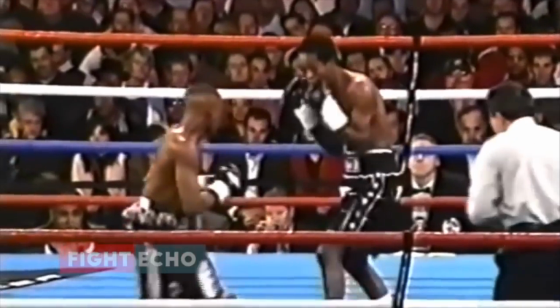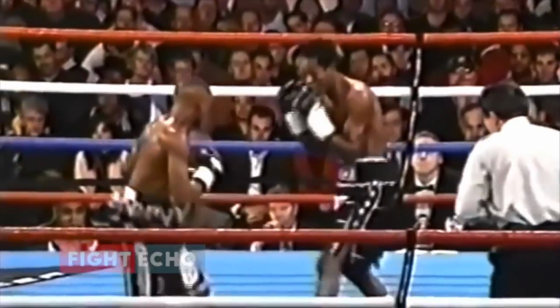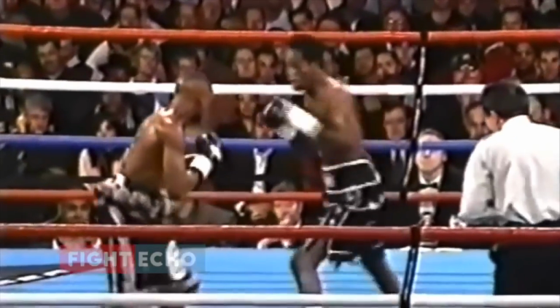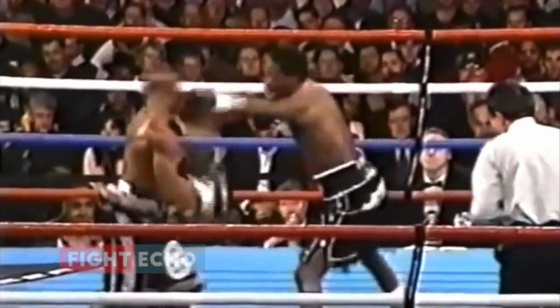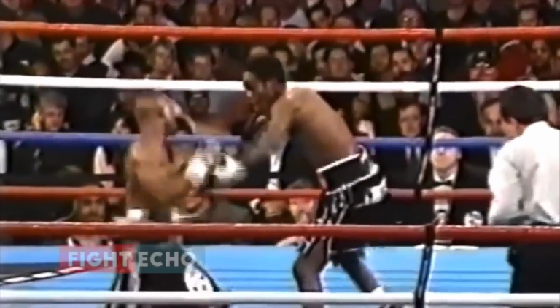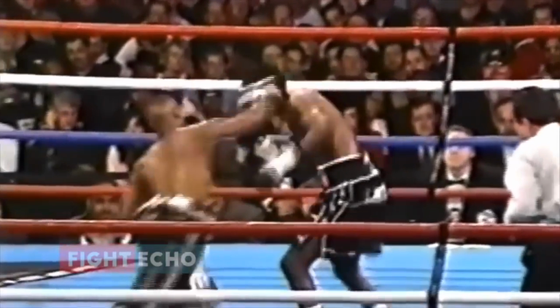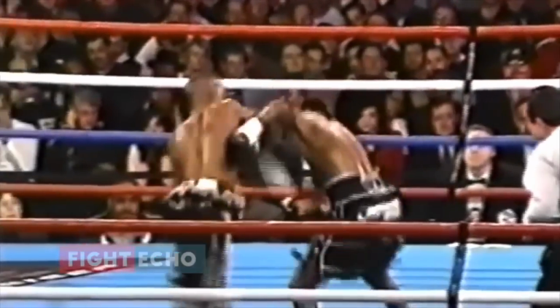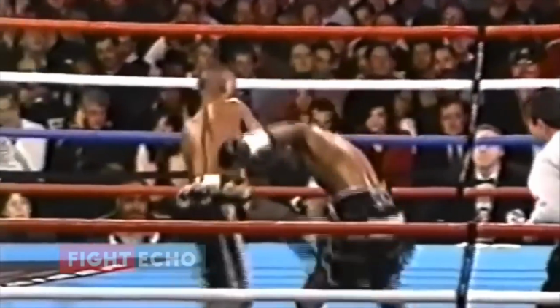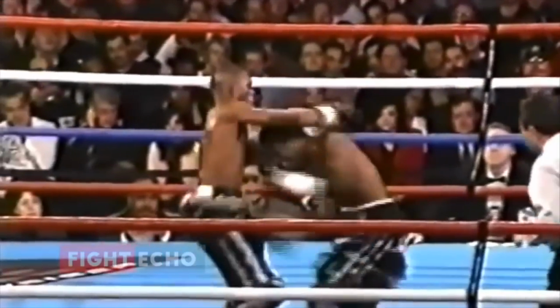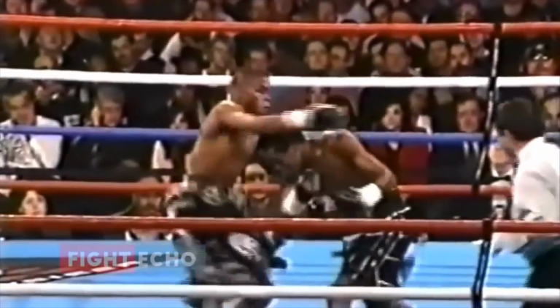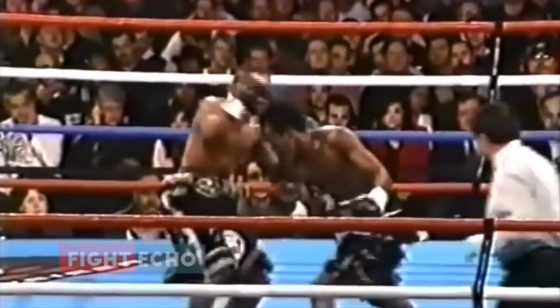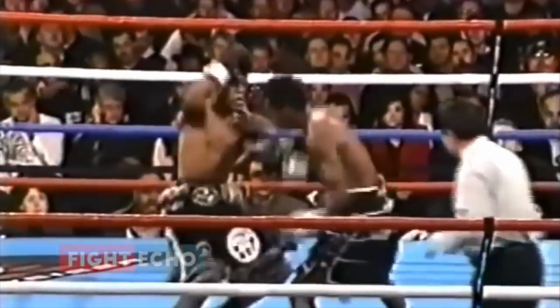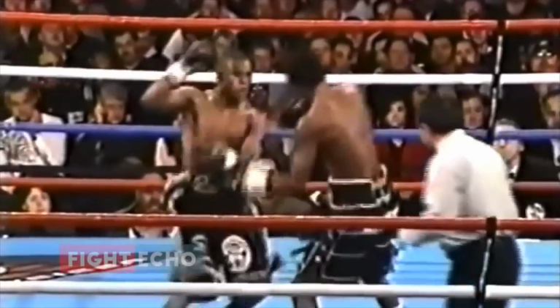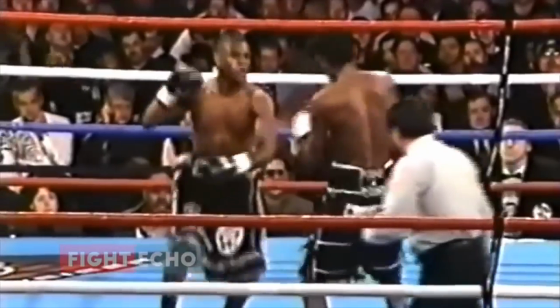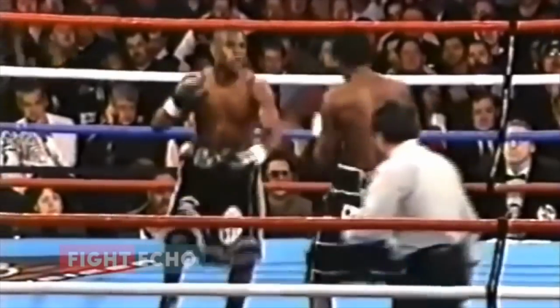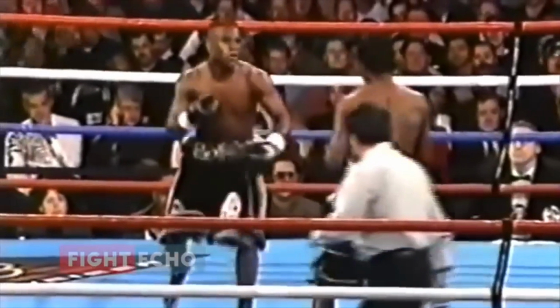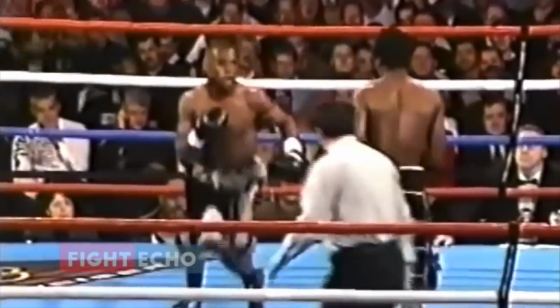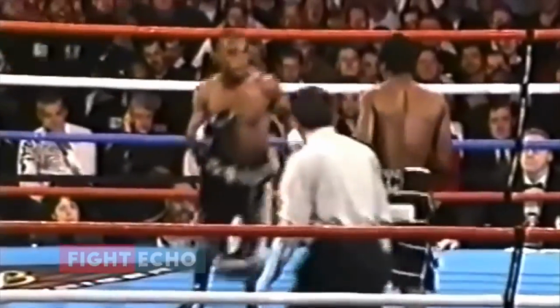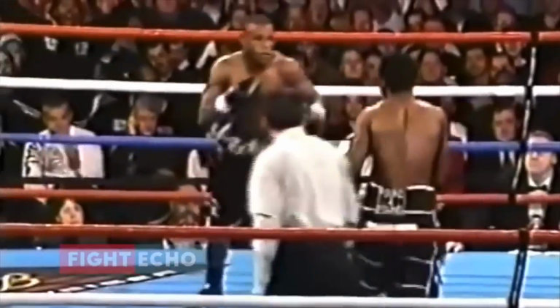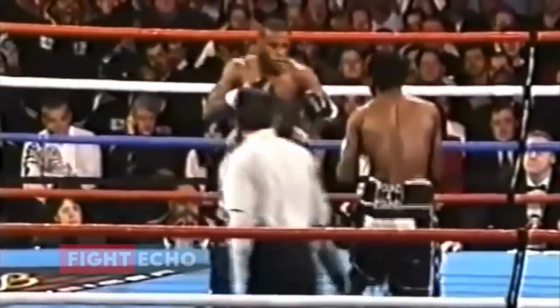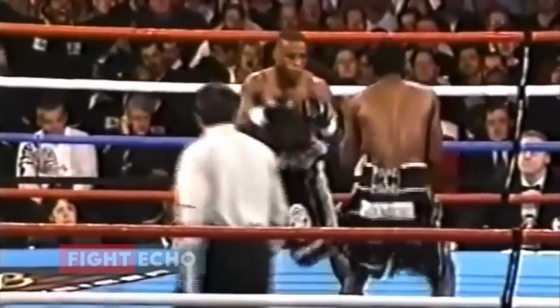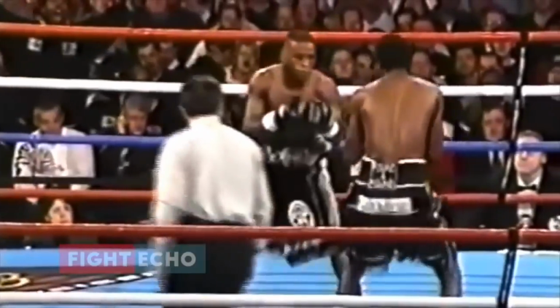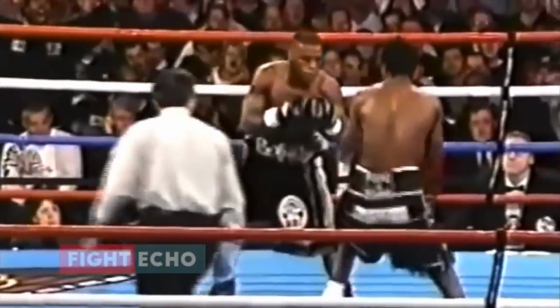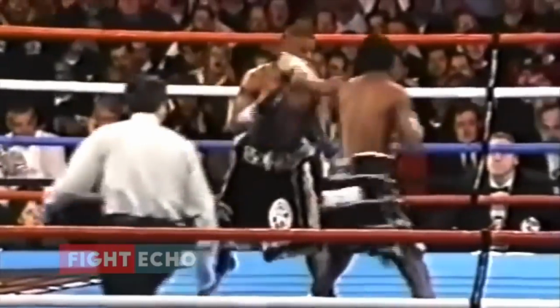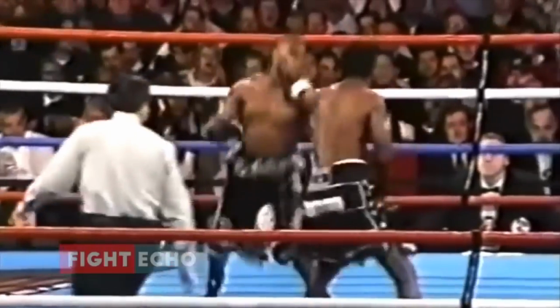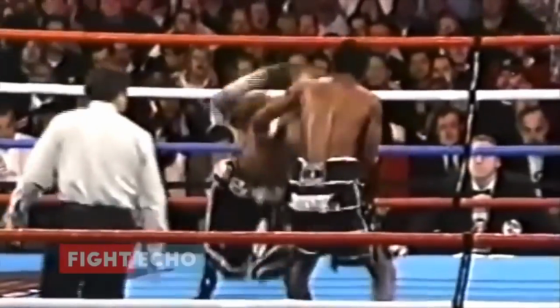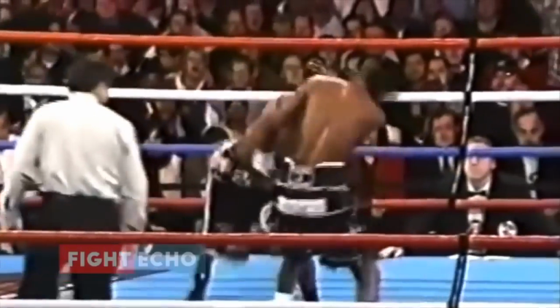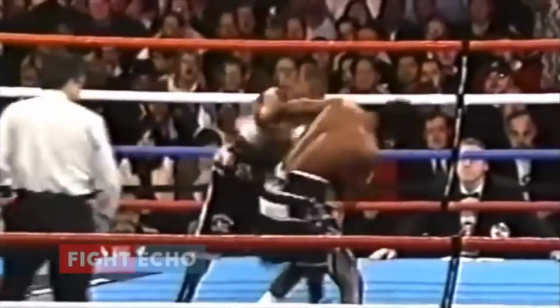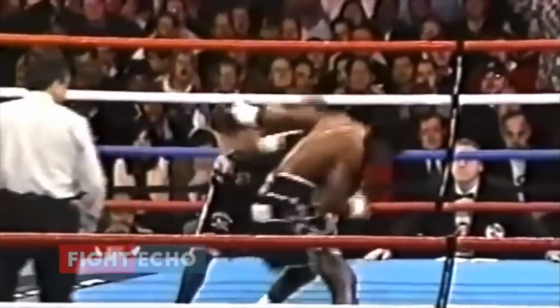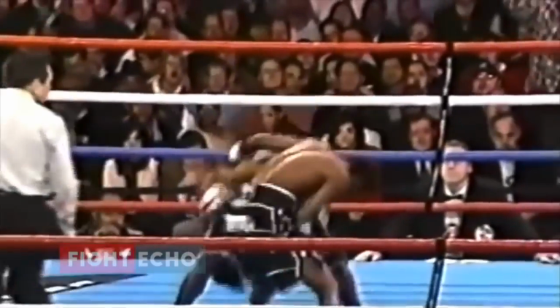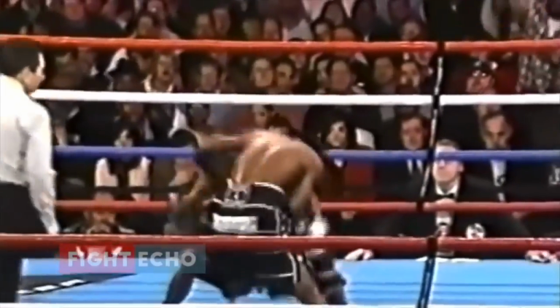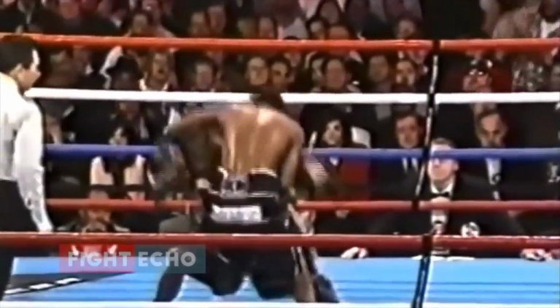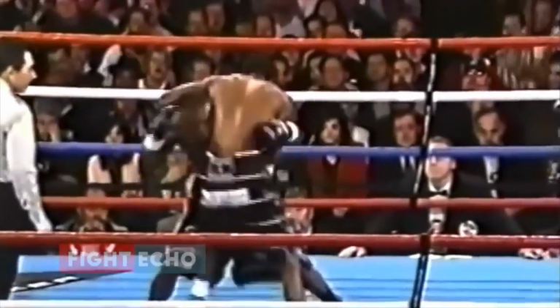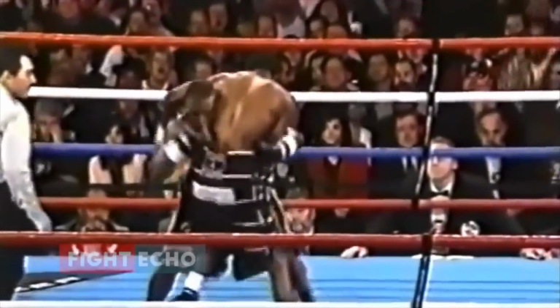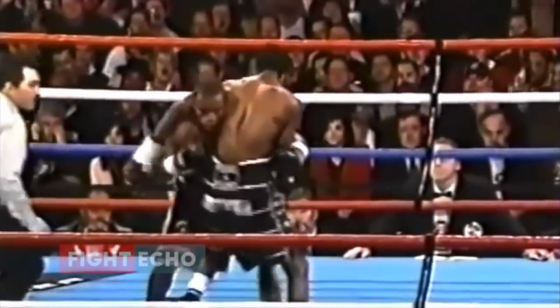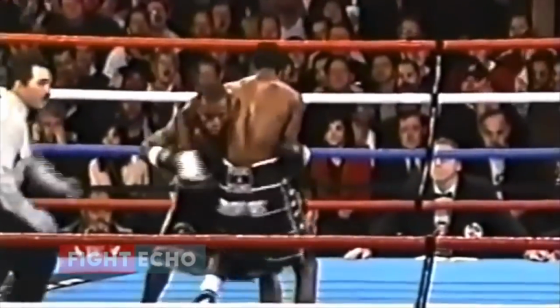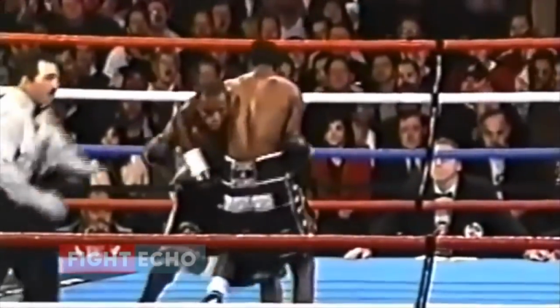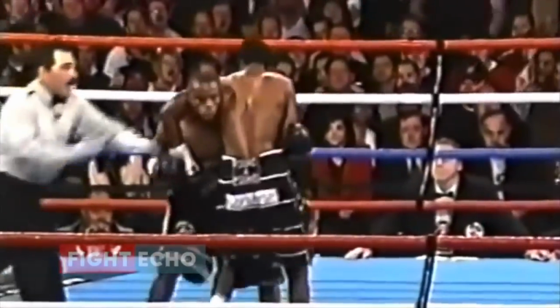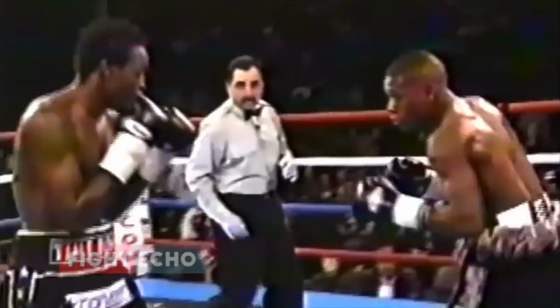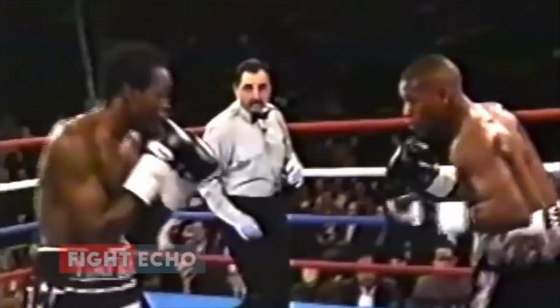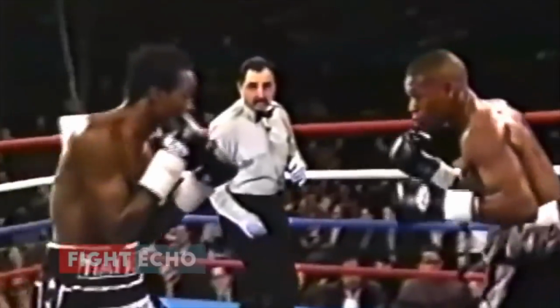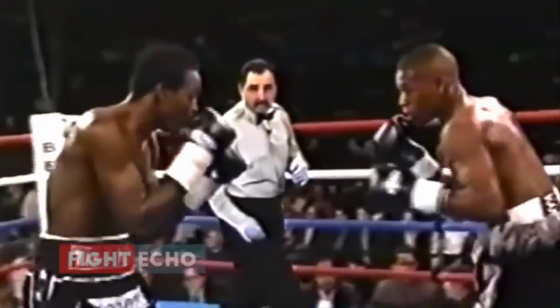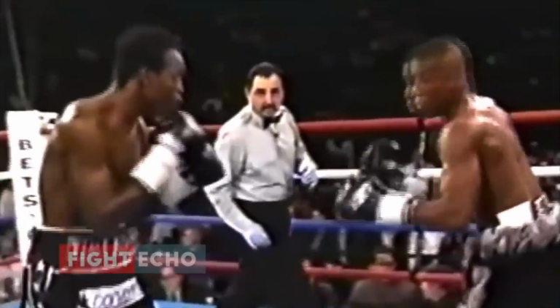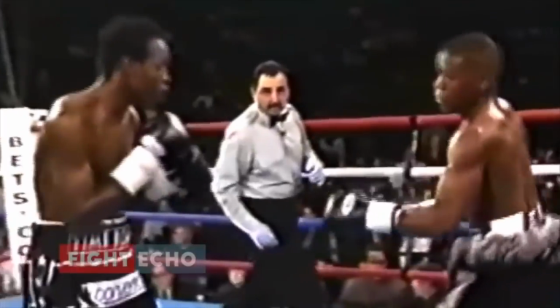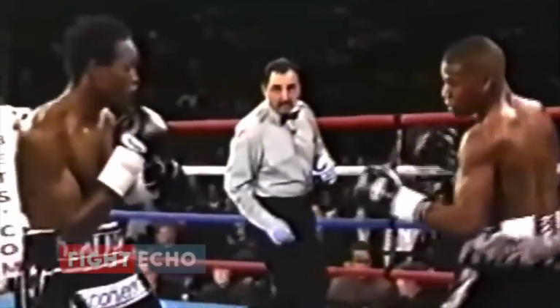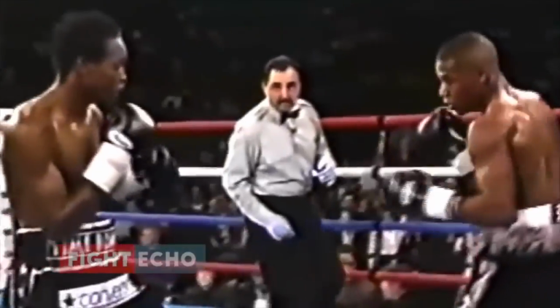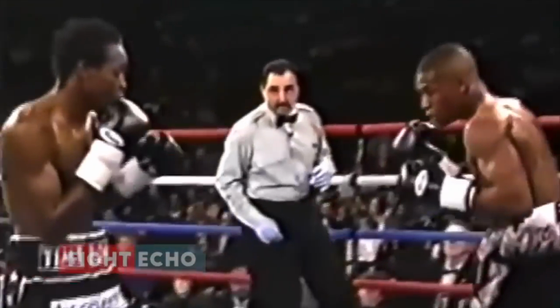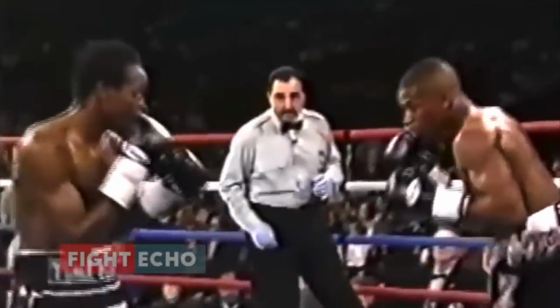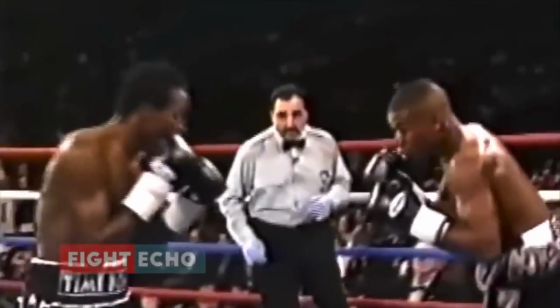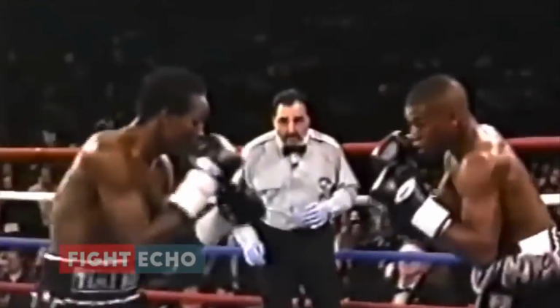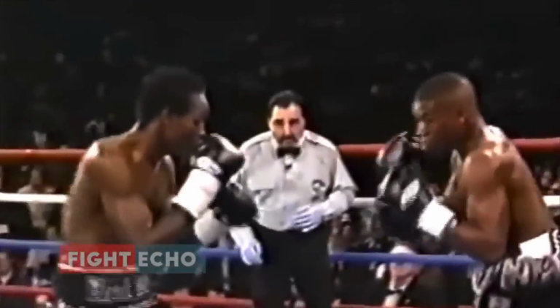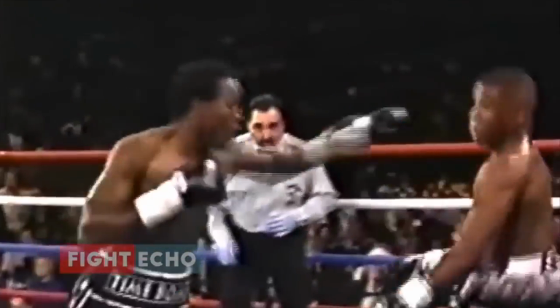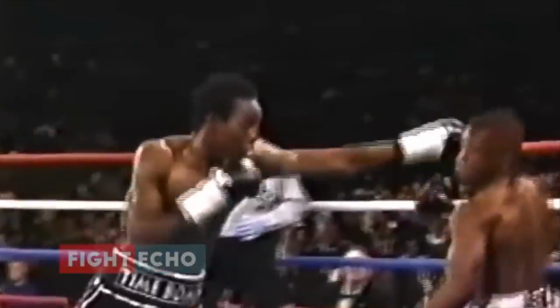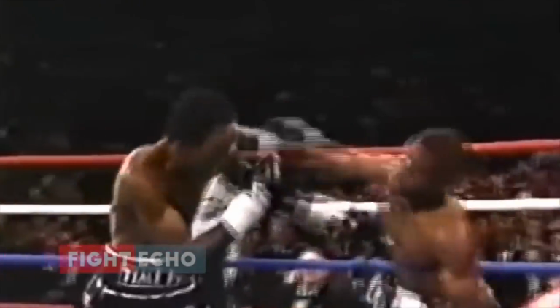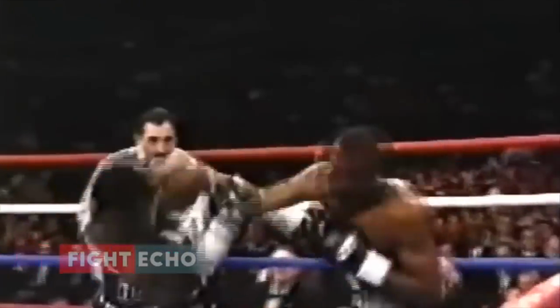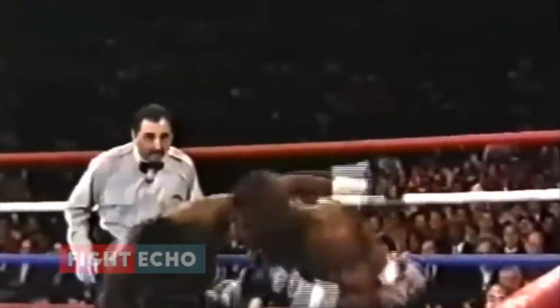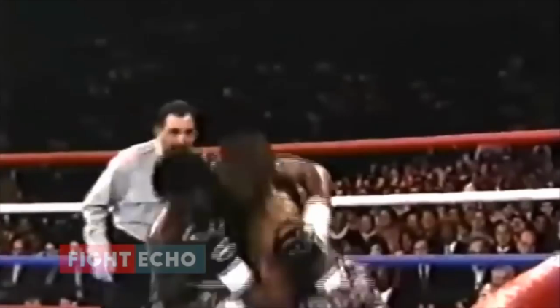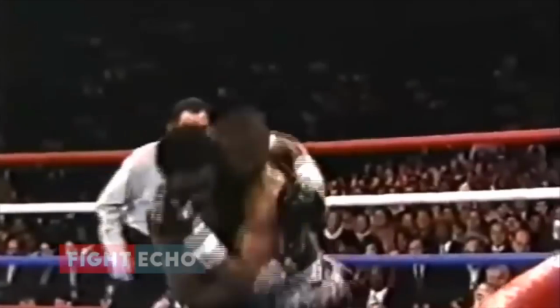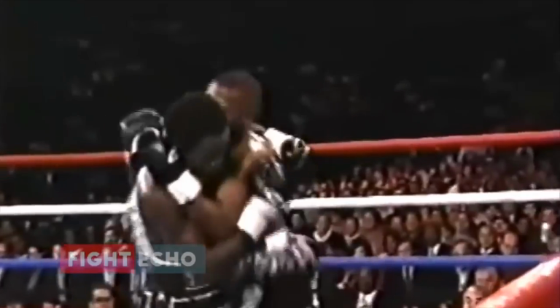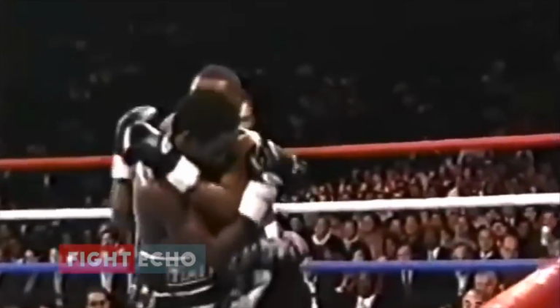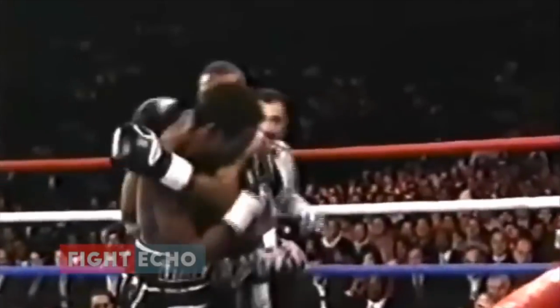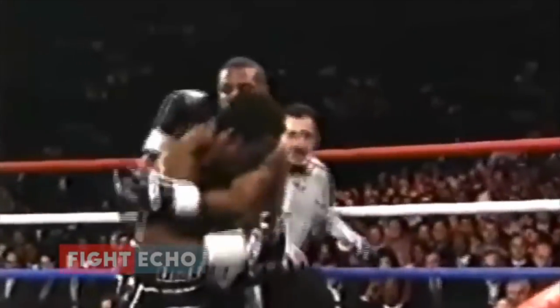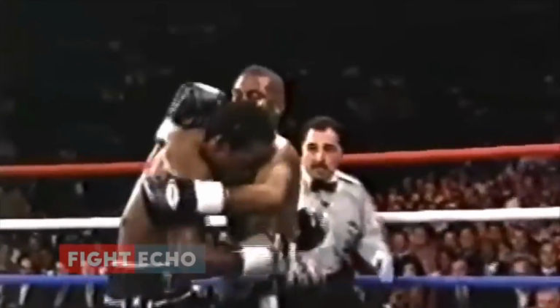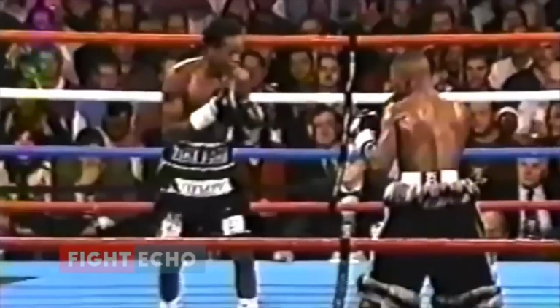Watch another example. Money Mayweather kept on using the same technique repeatedly, and his opponent had no clue what was happening.